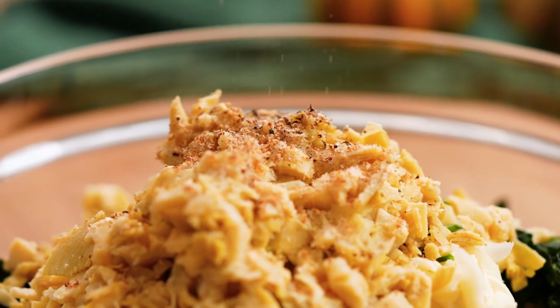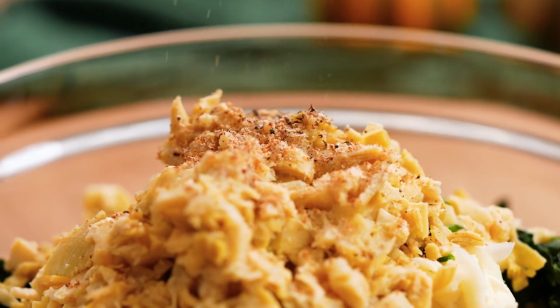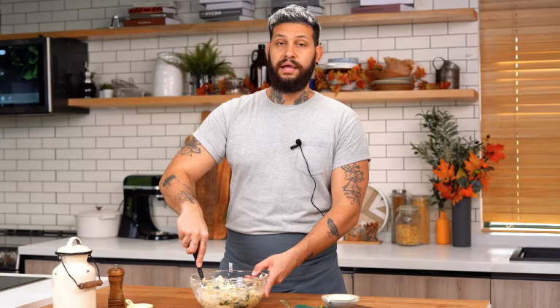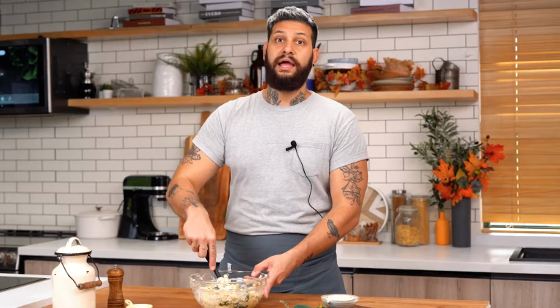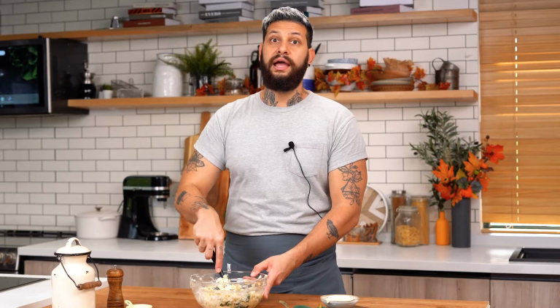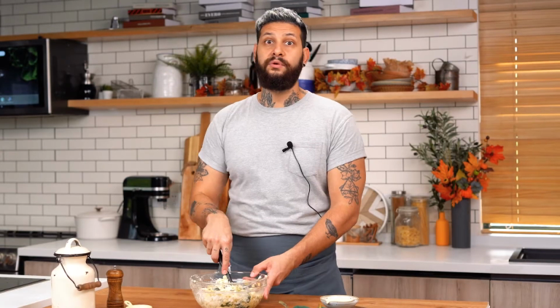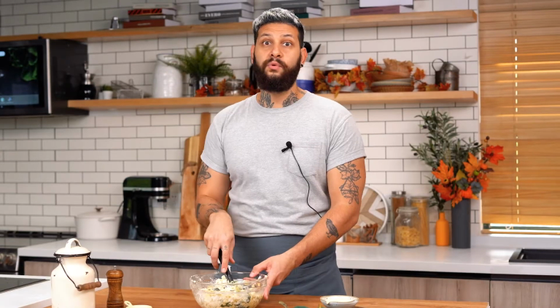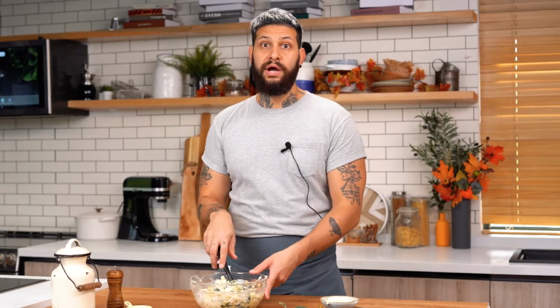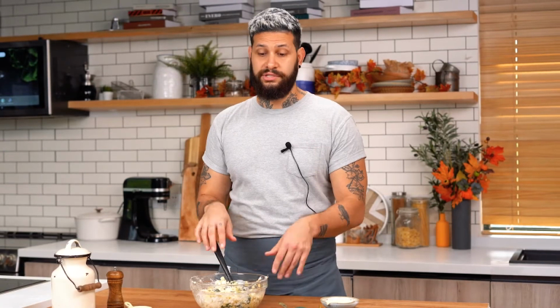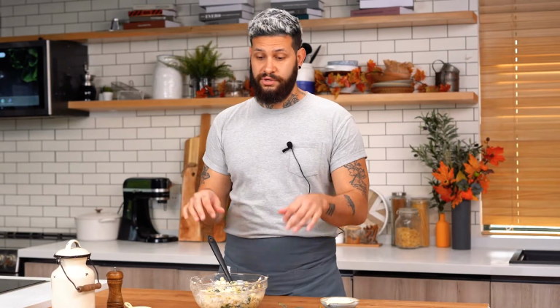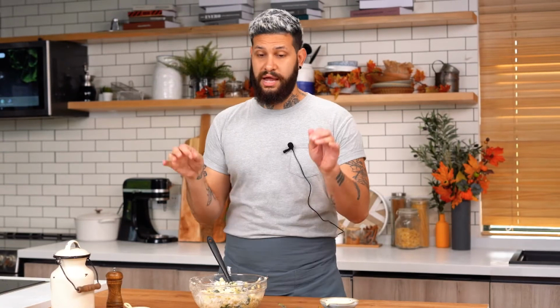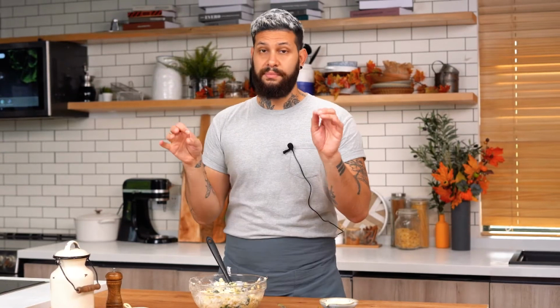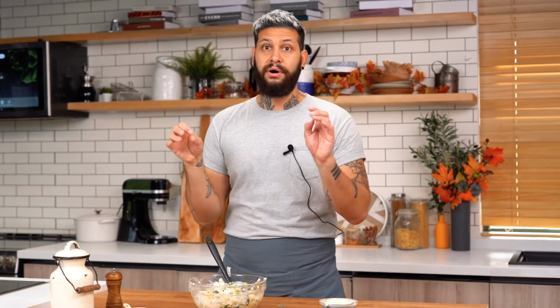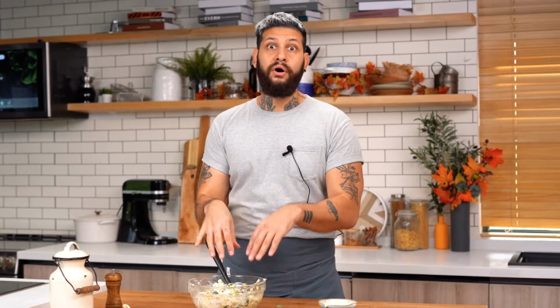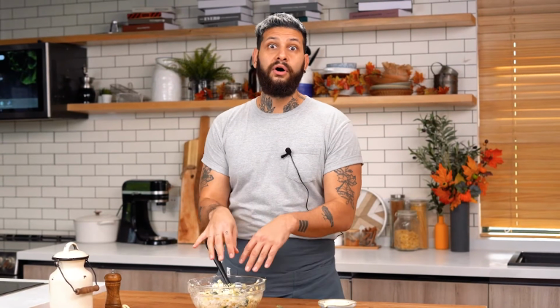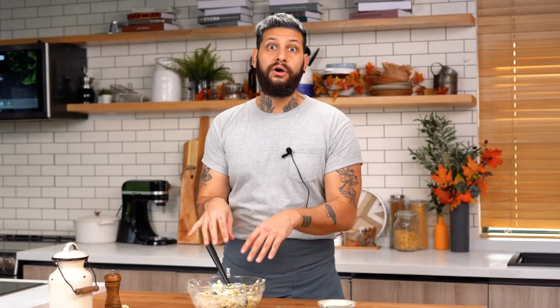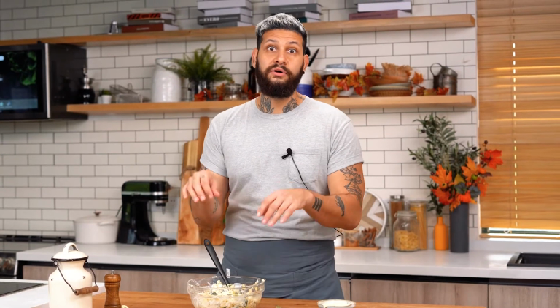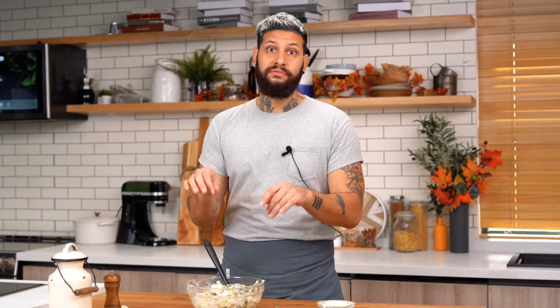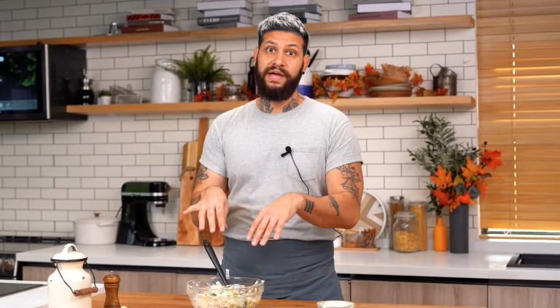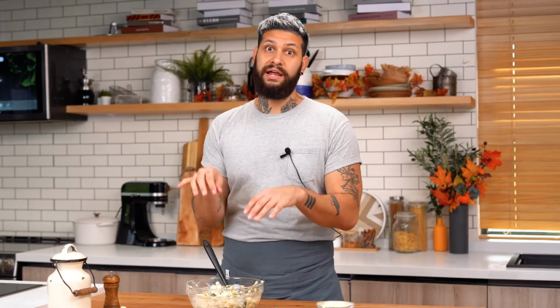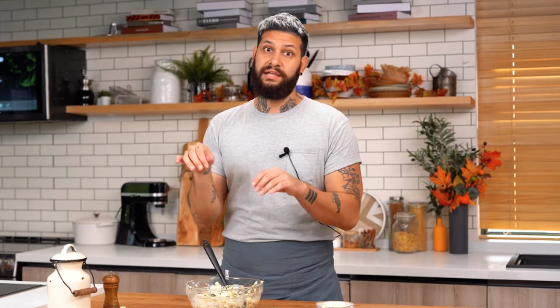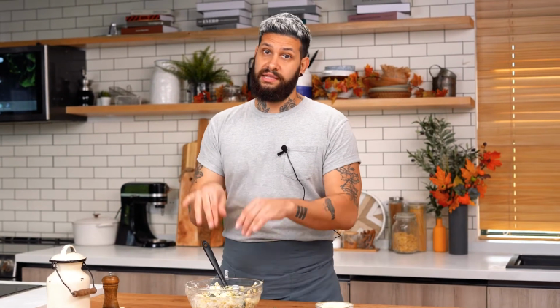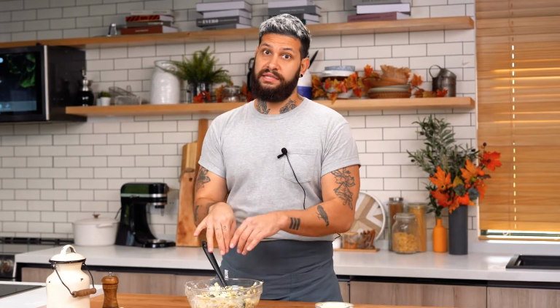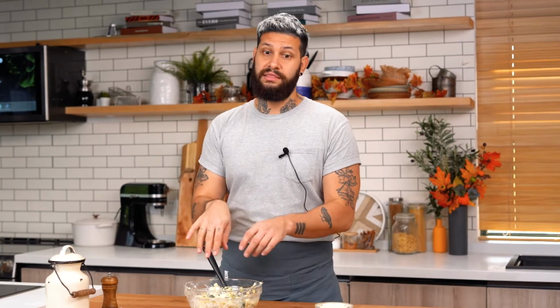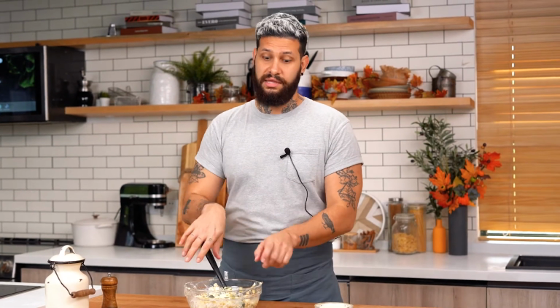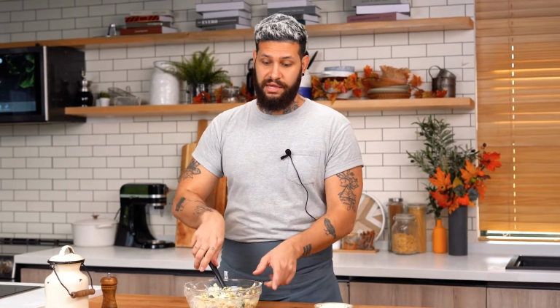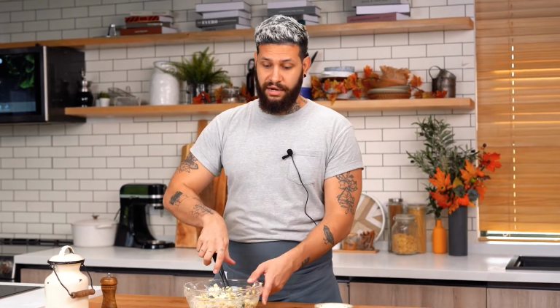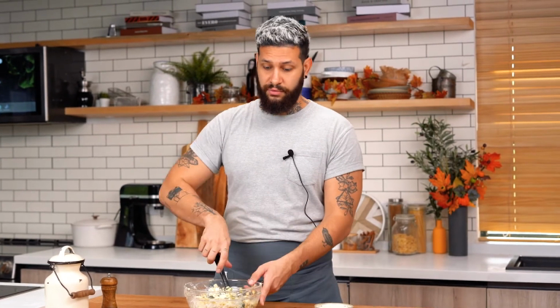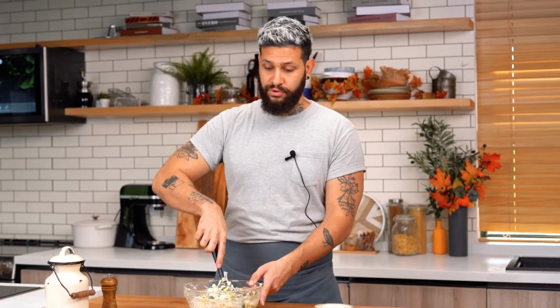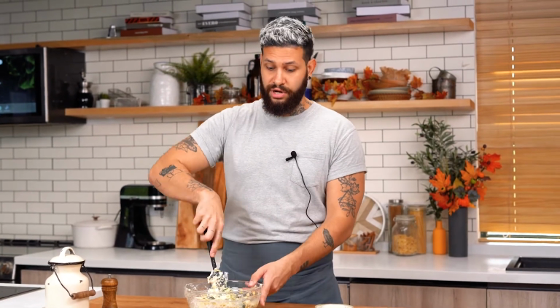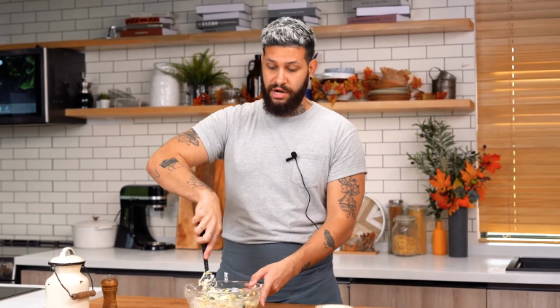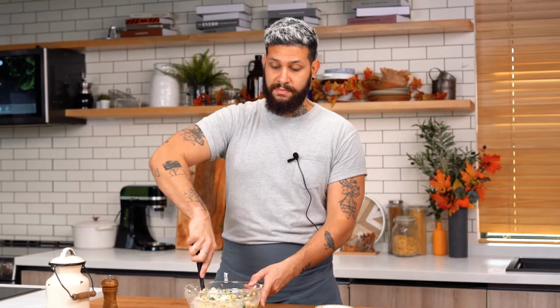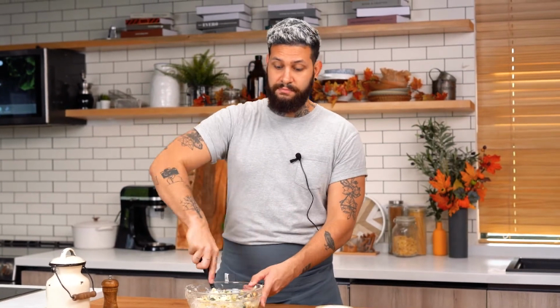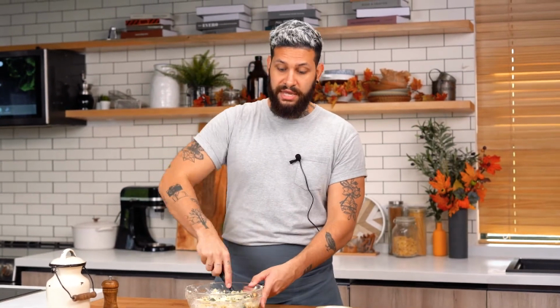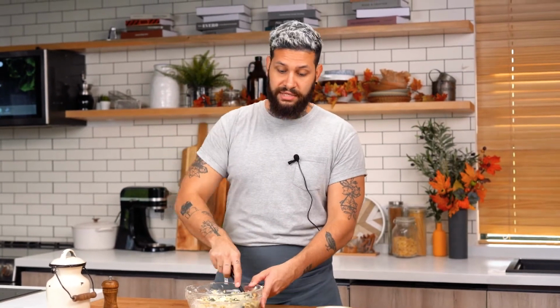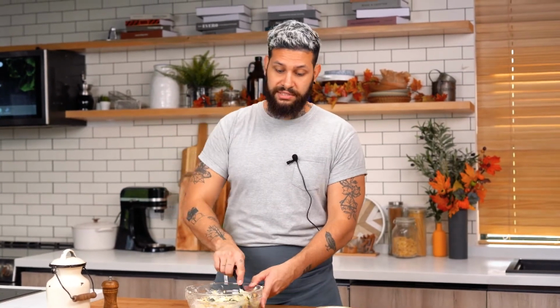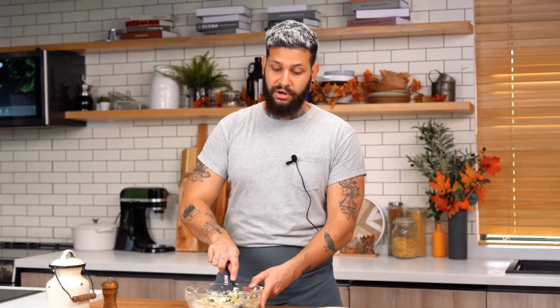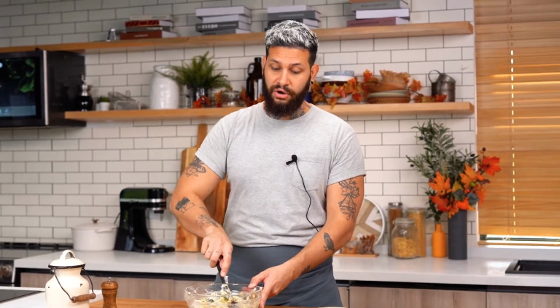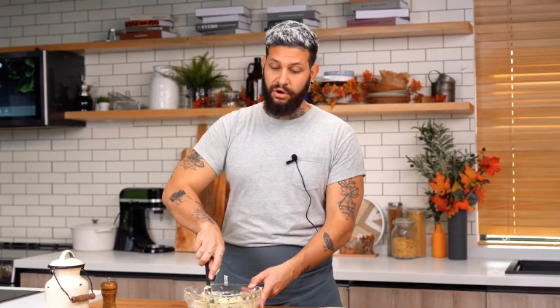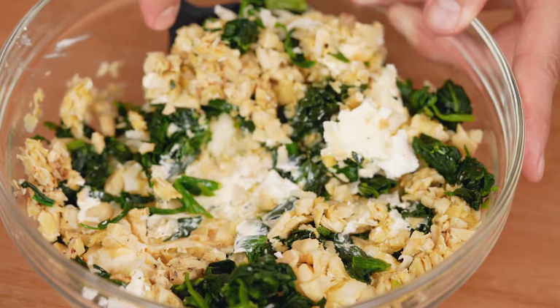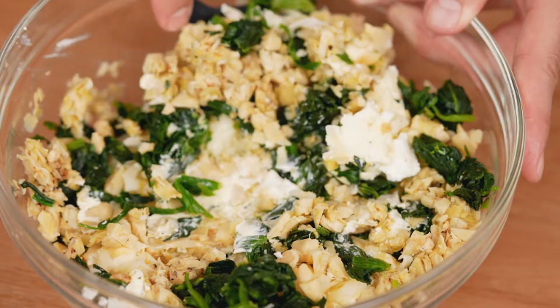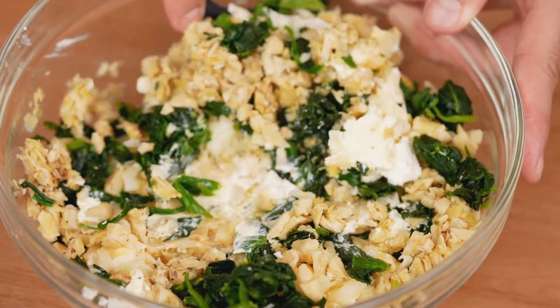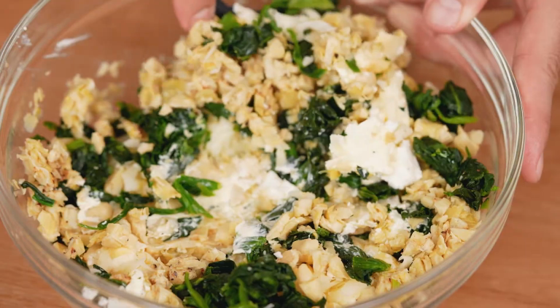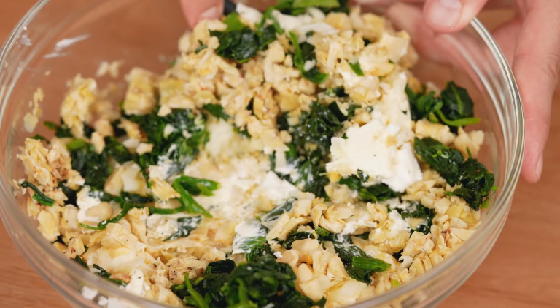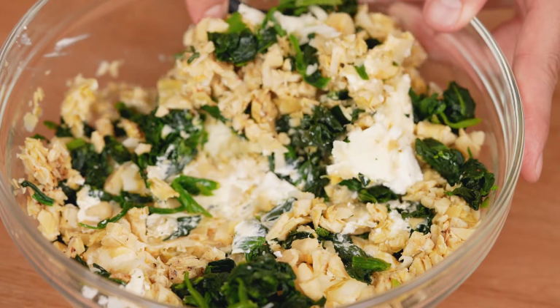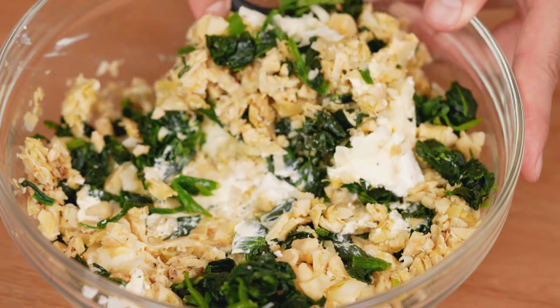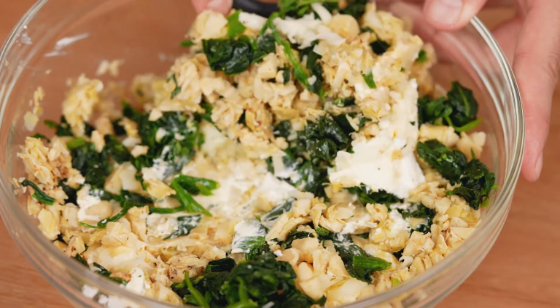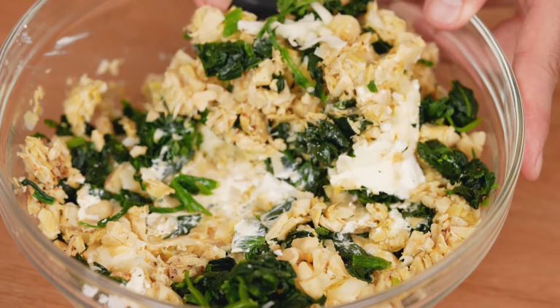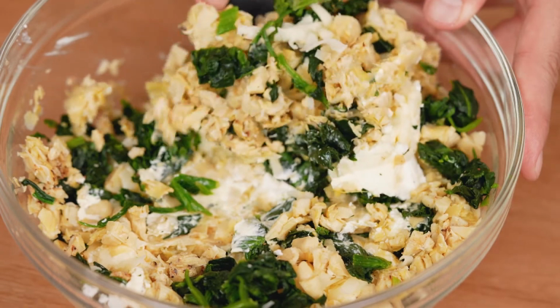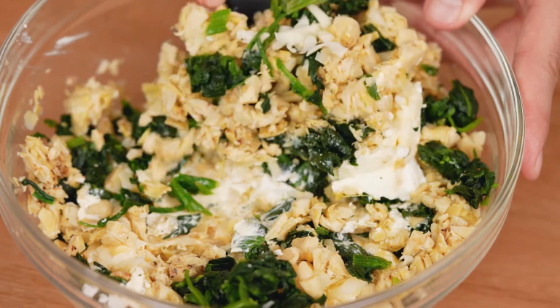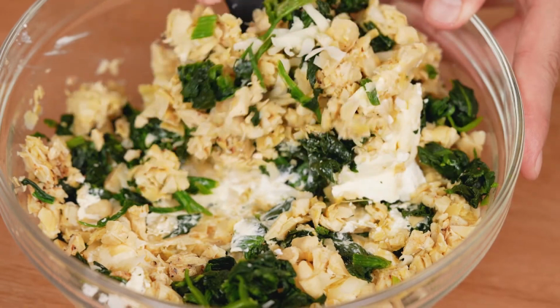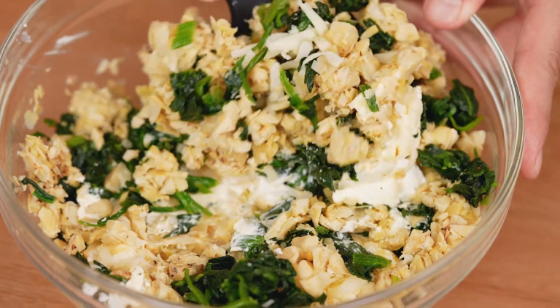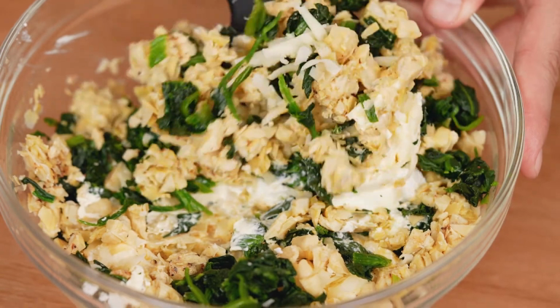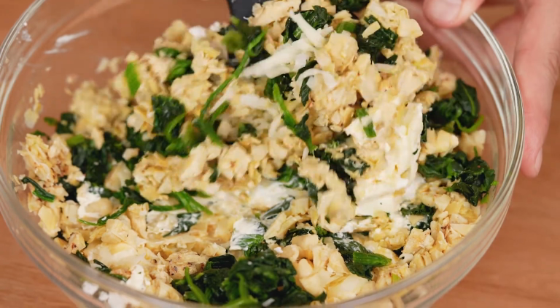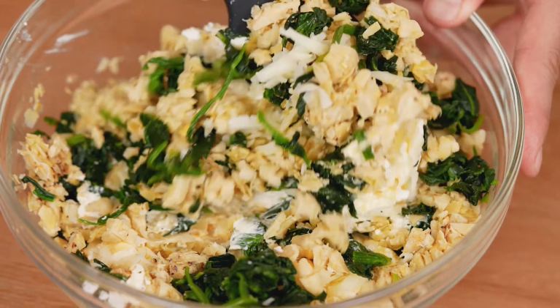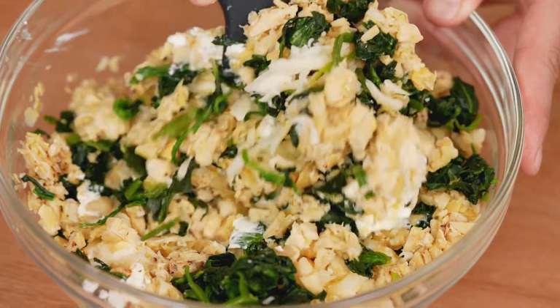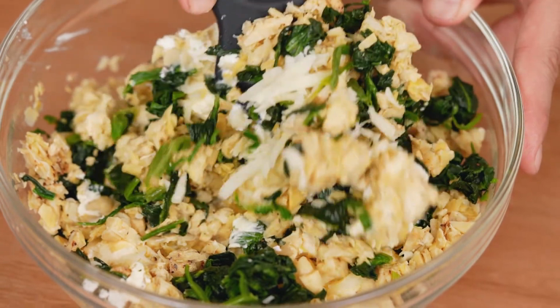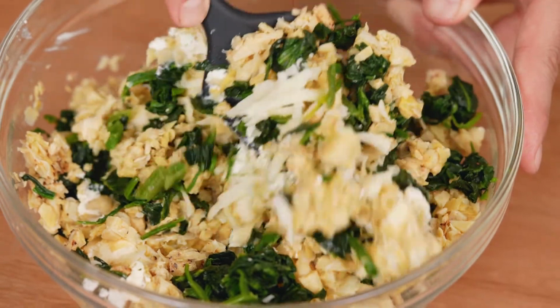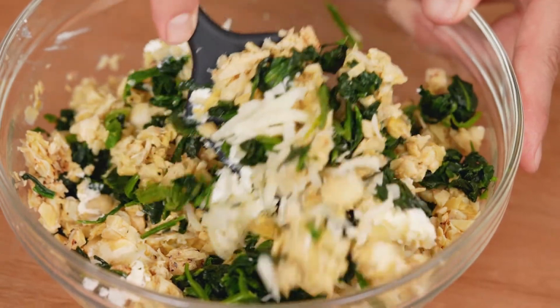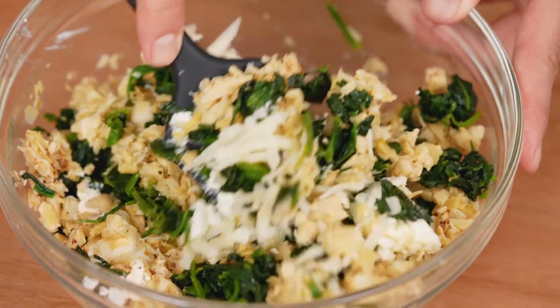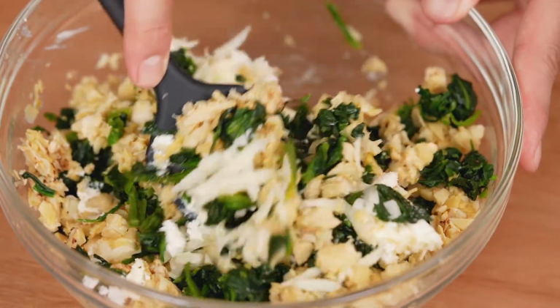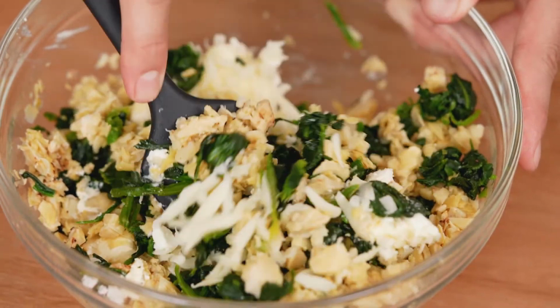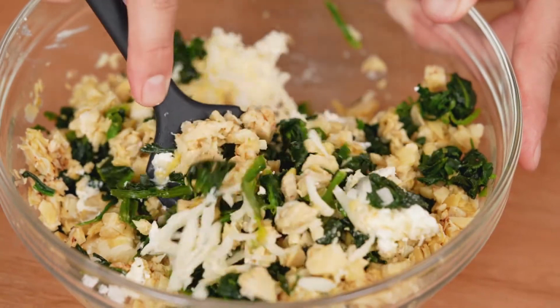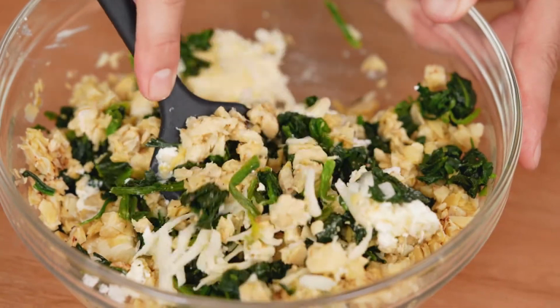And once you have all of that in there, we're gonna mix it all together. A couple of minutes is enough.